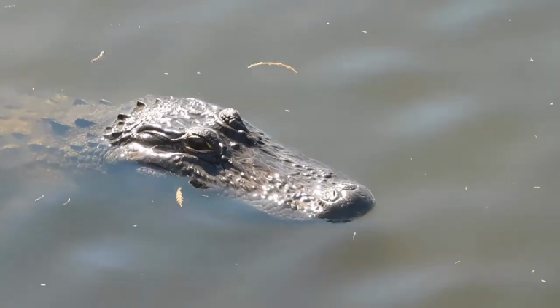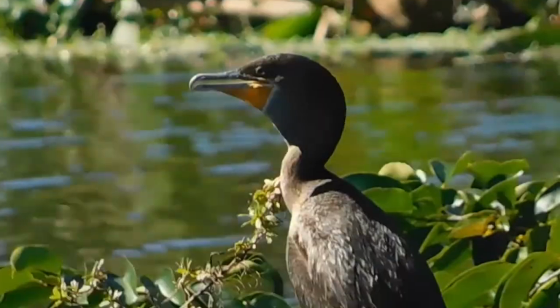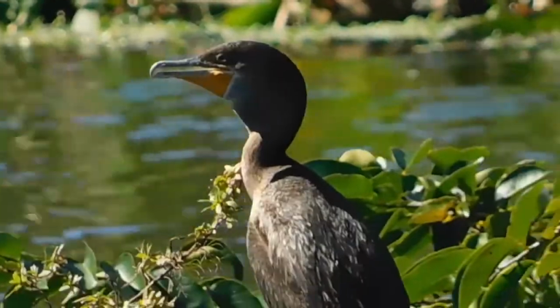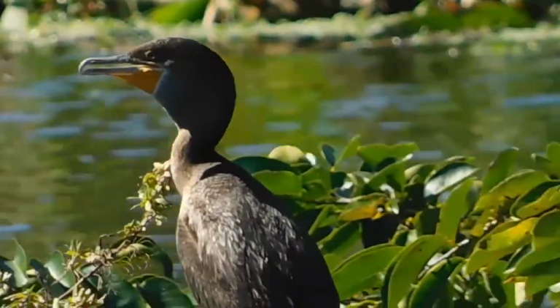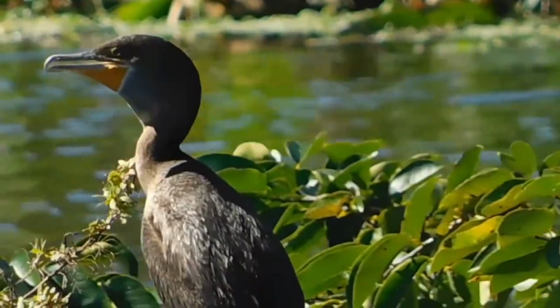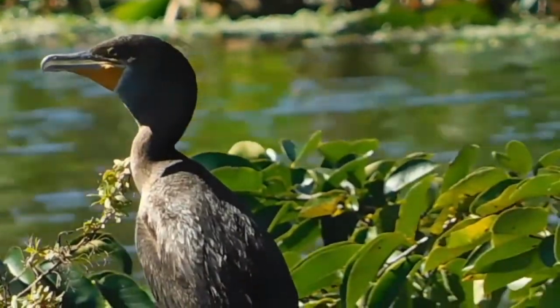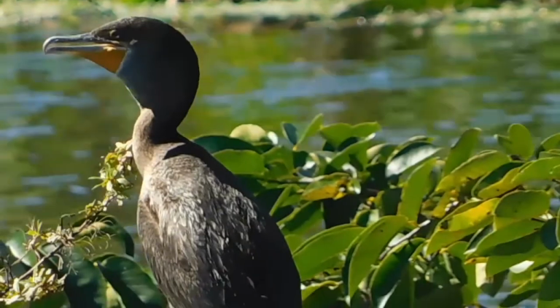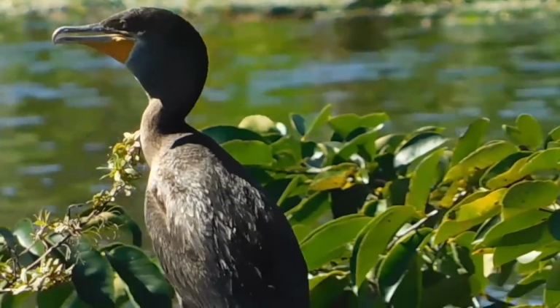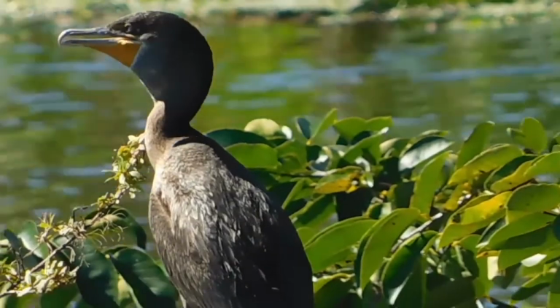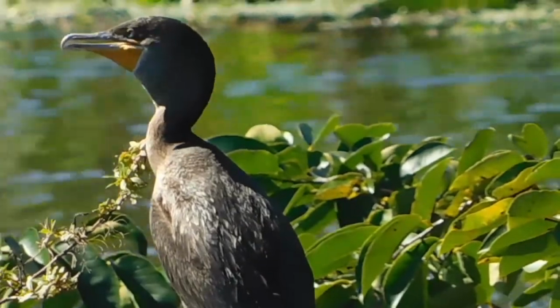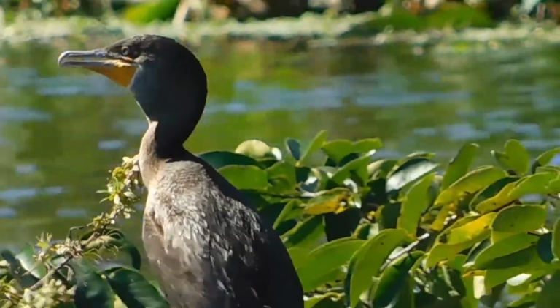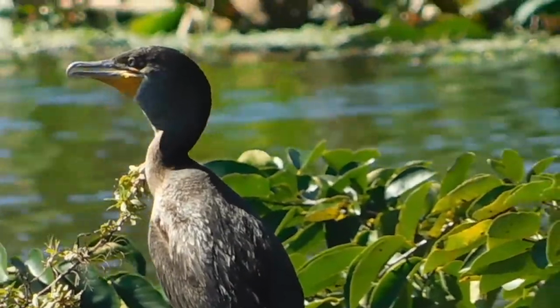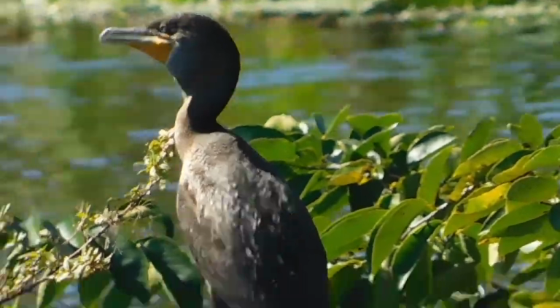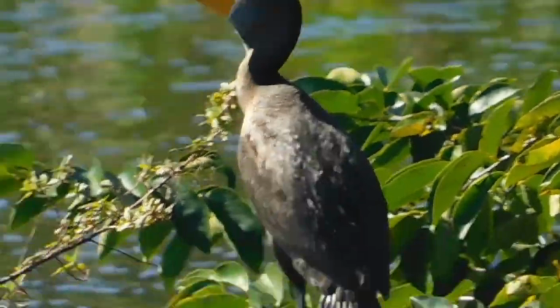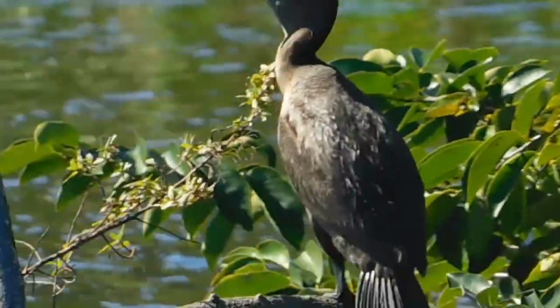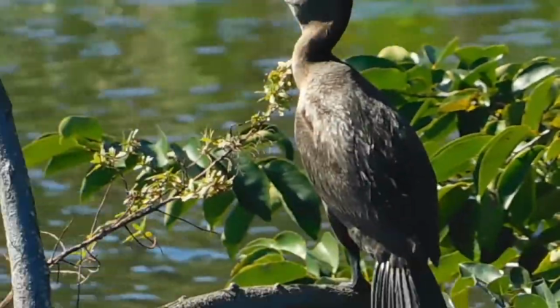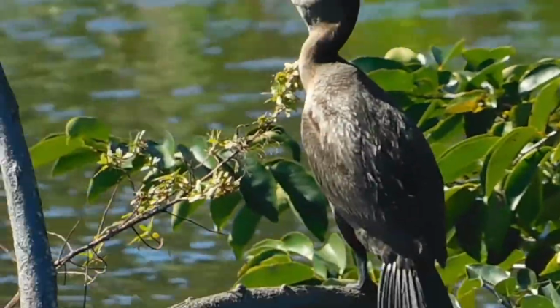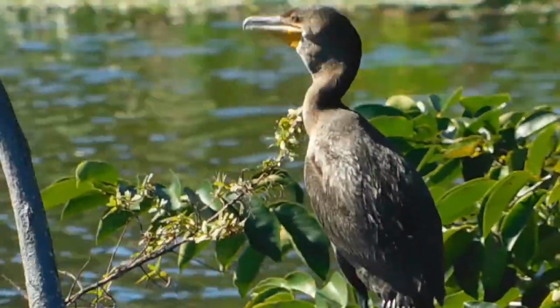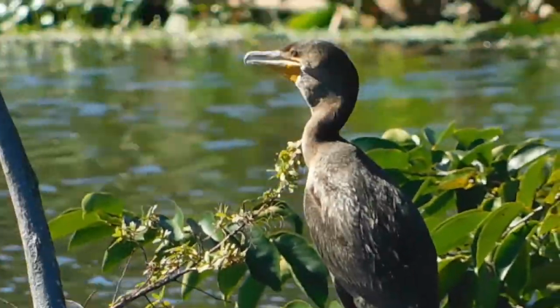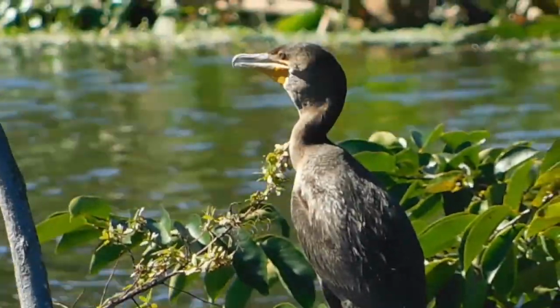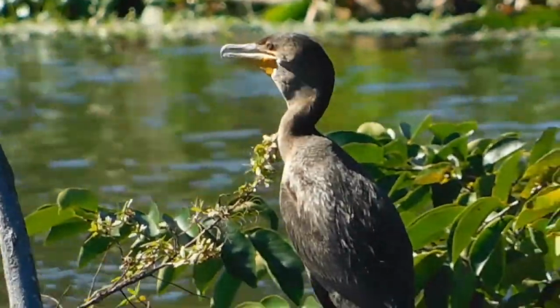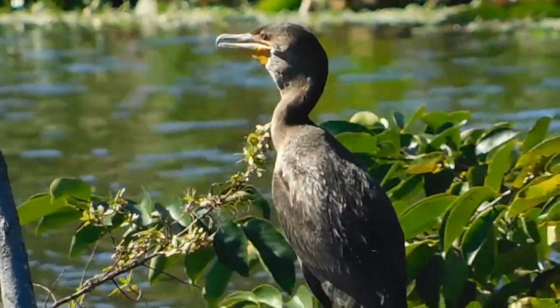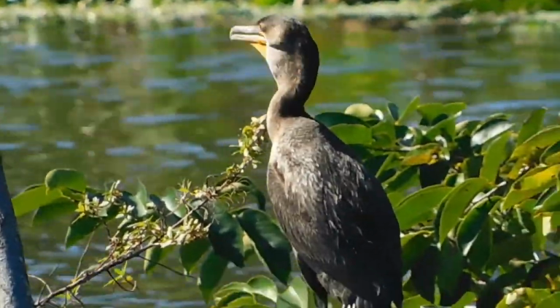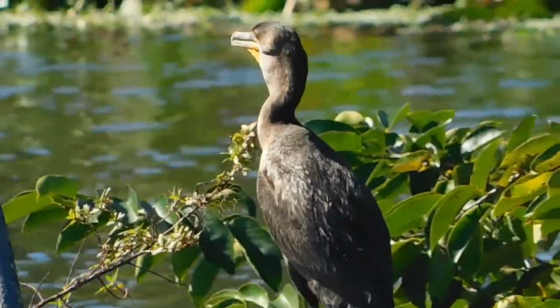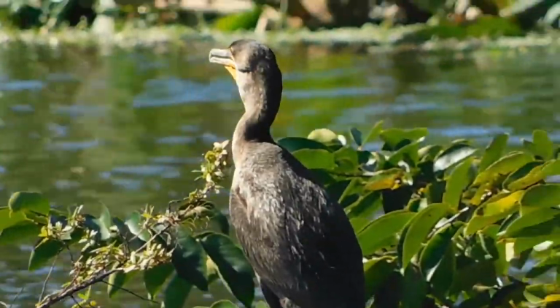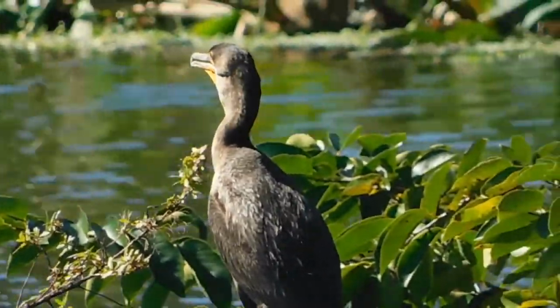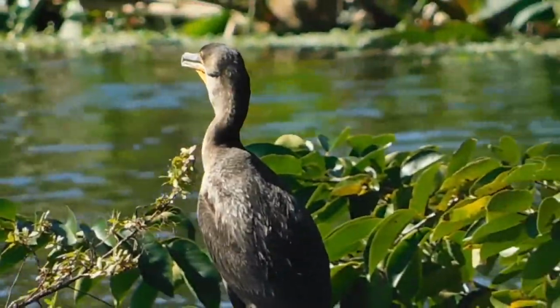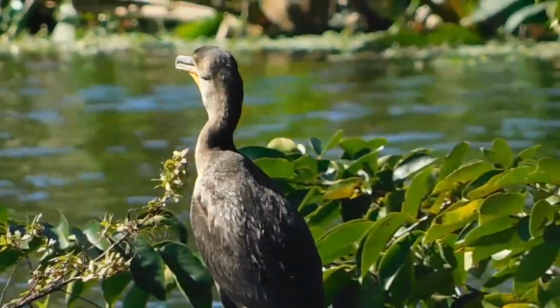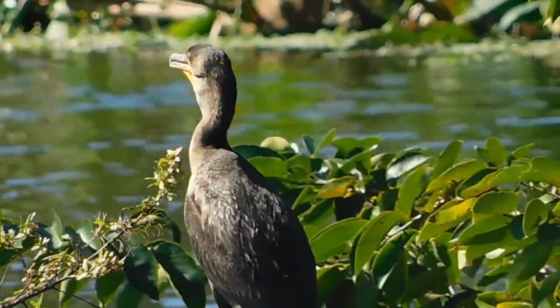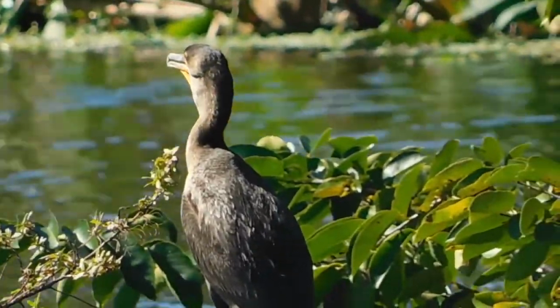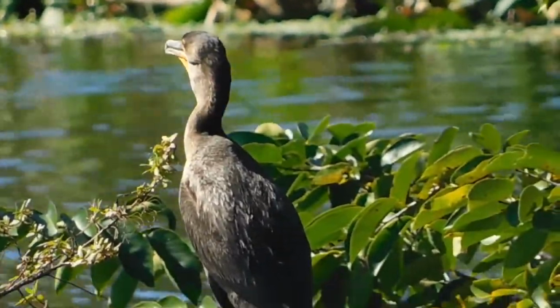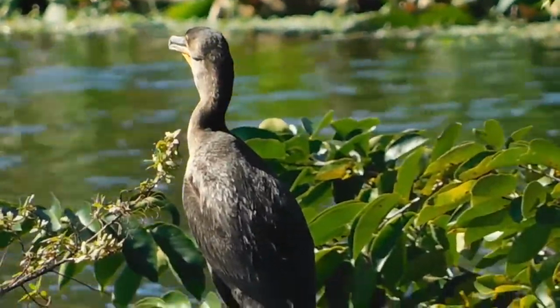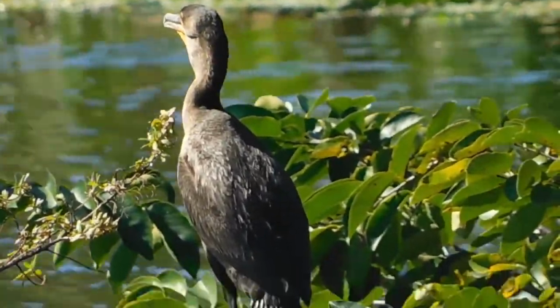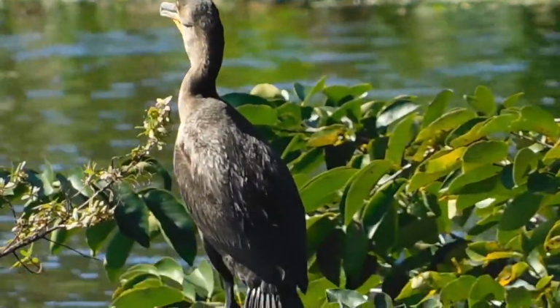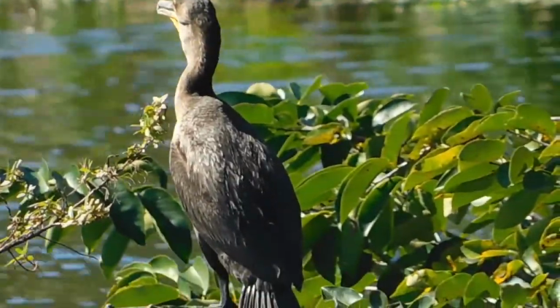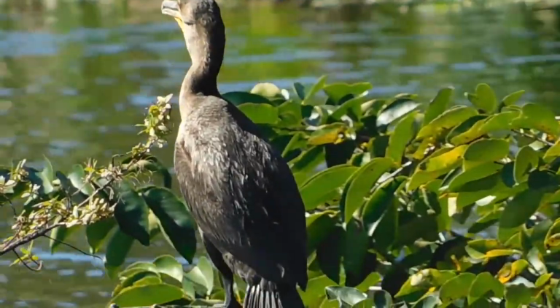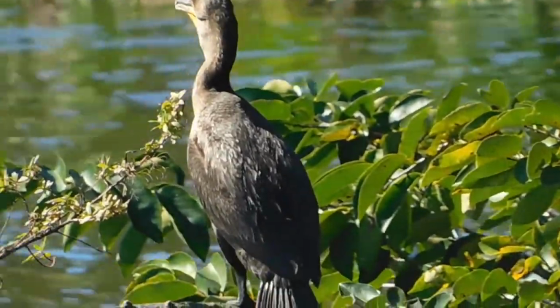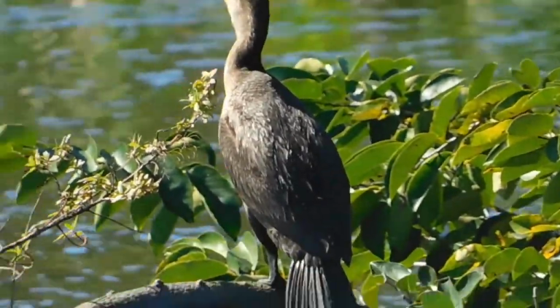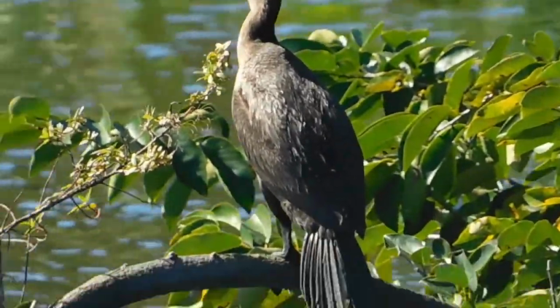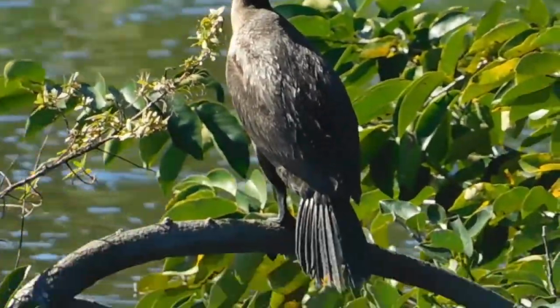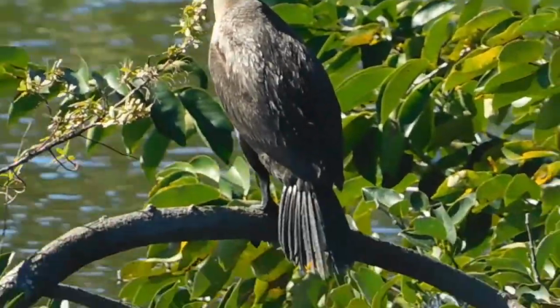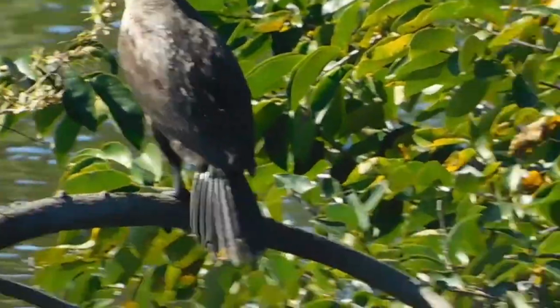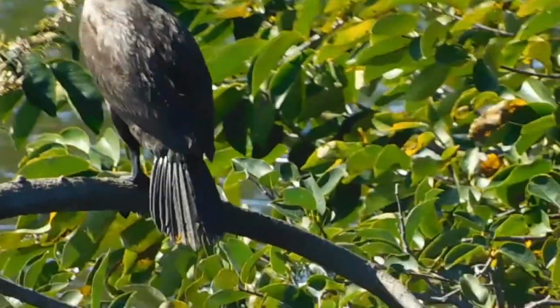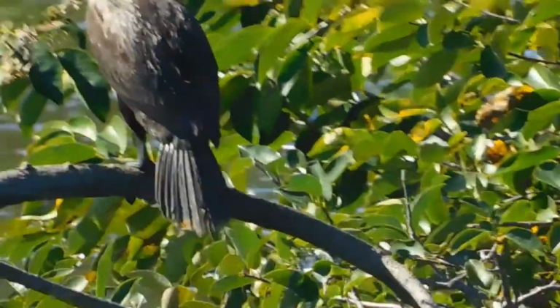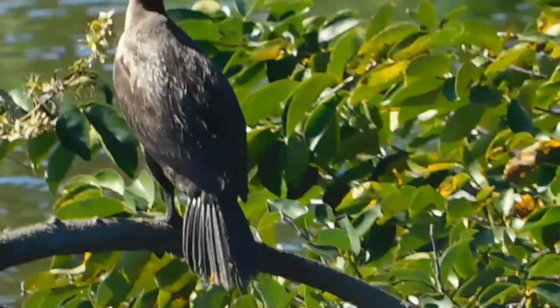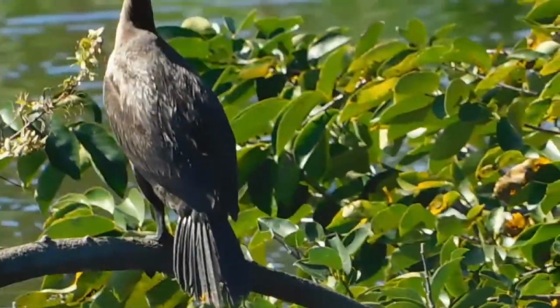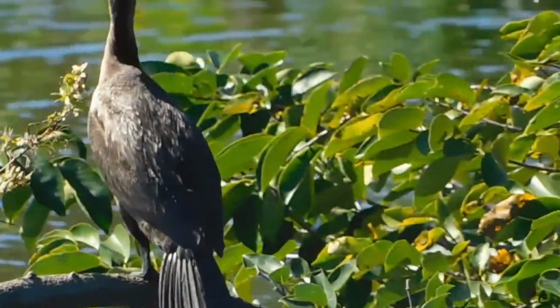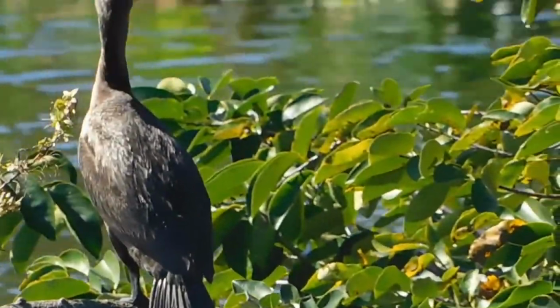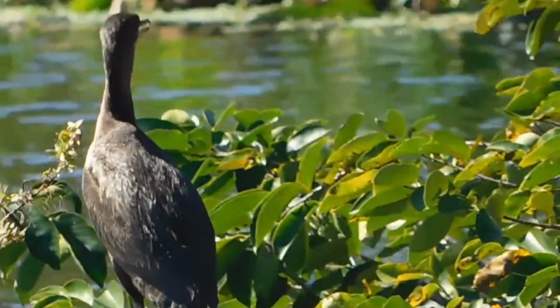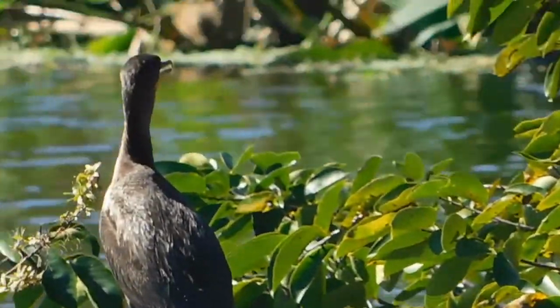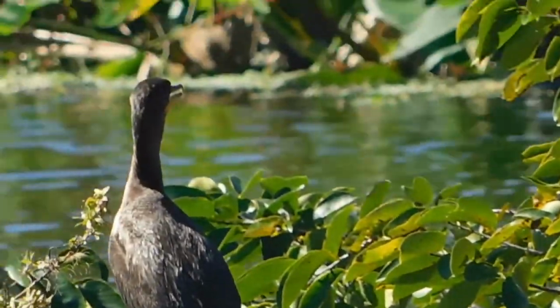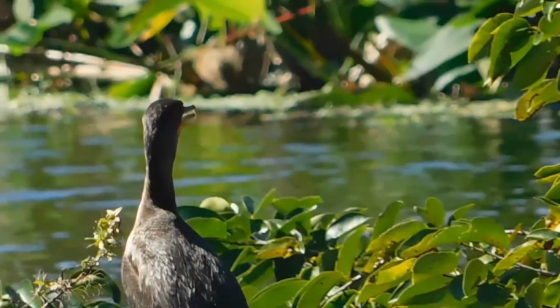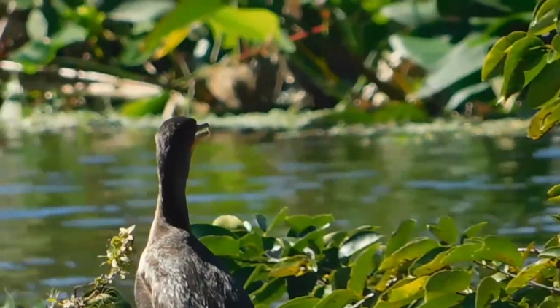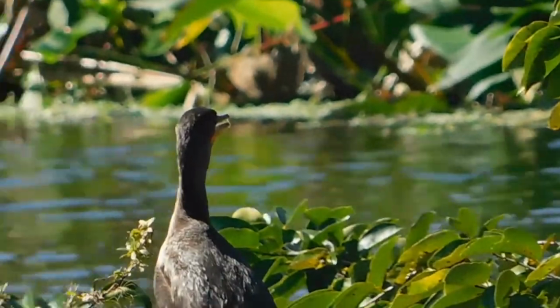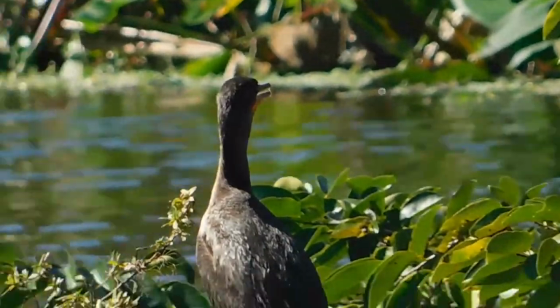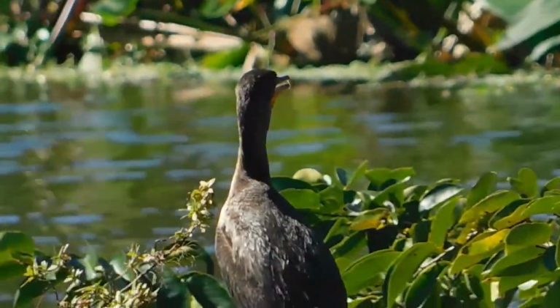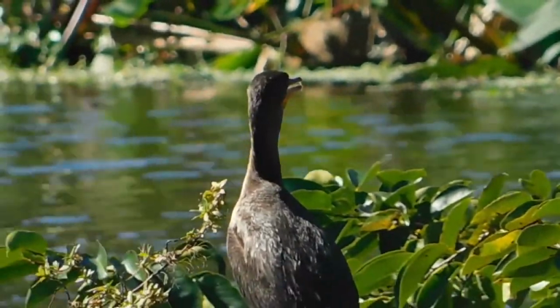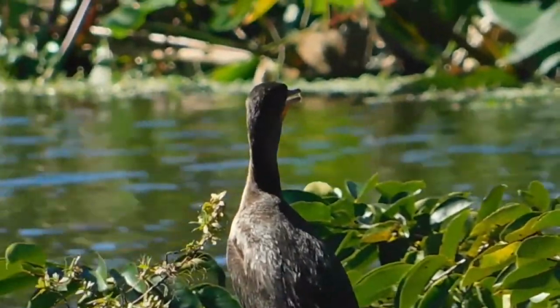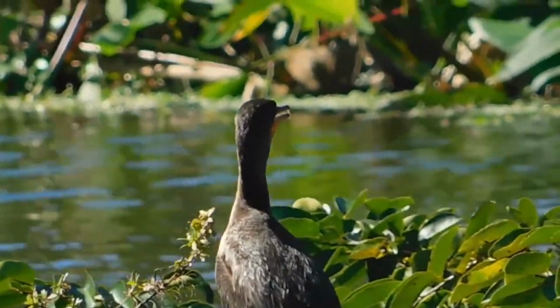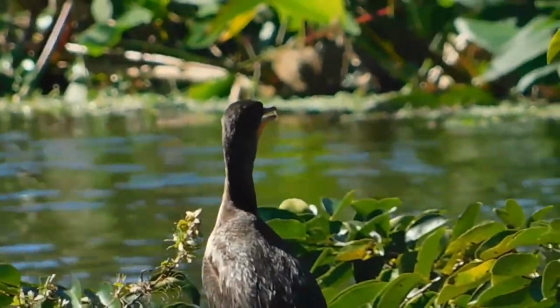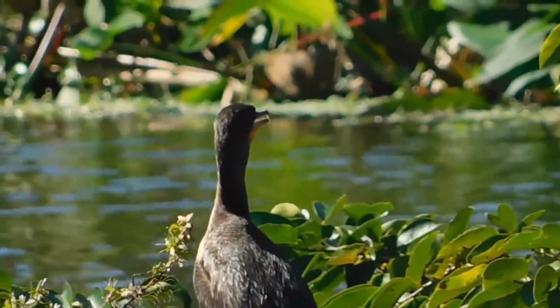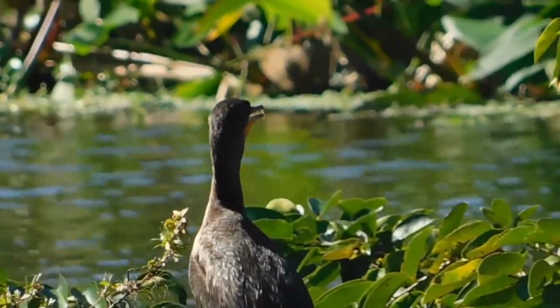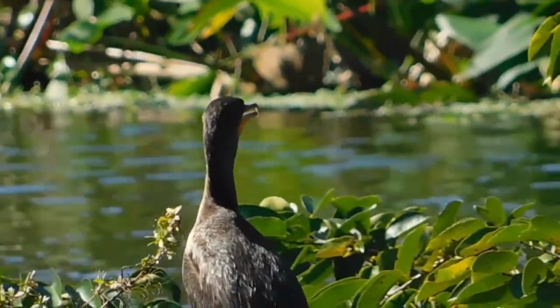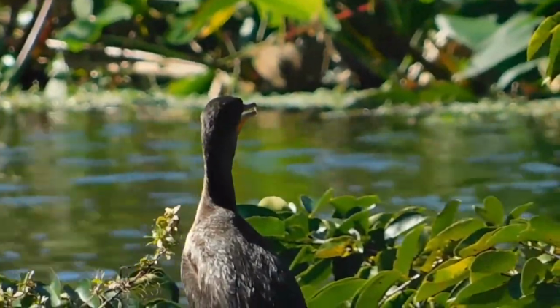There's that cormorant we saw a while ago from the other angle — now we've got it from this angle a little closer.